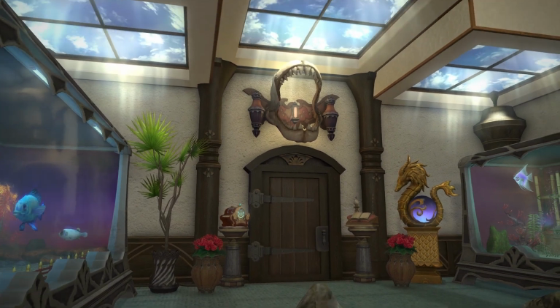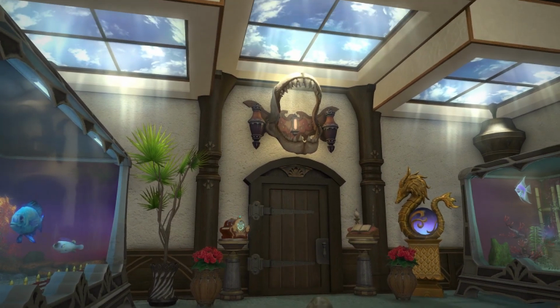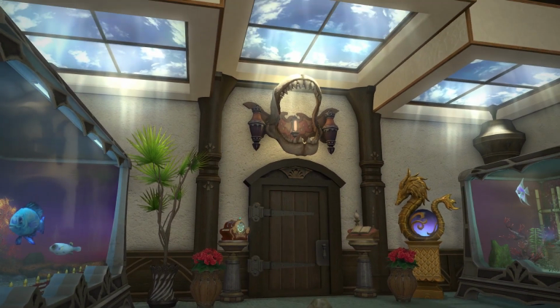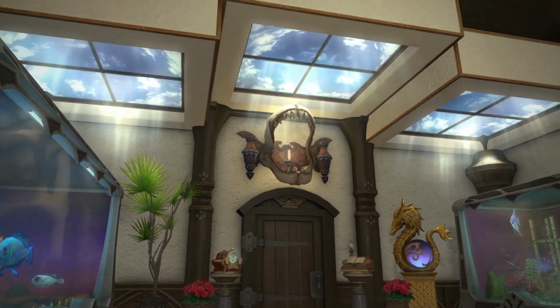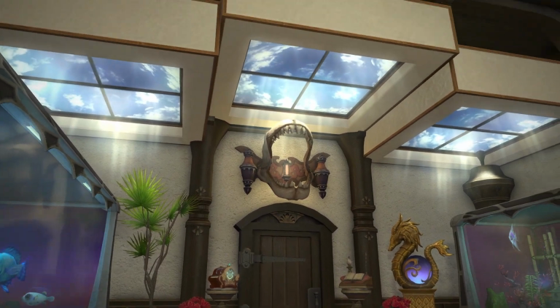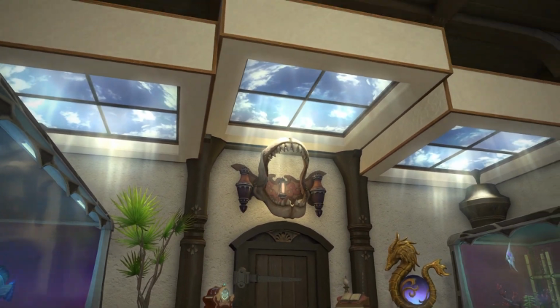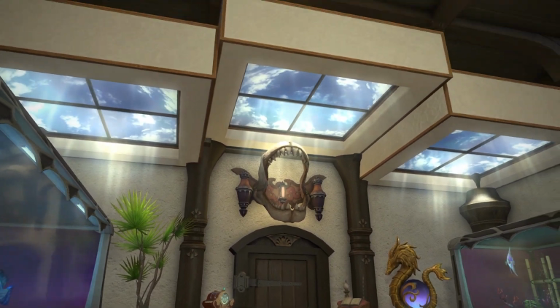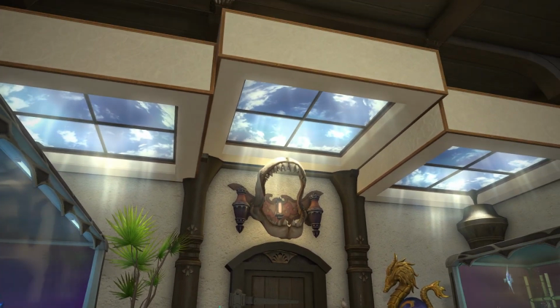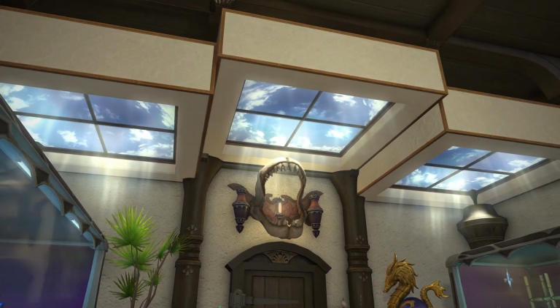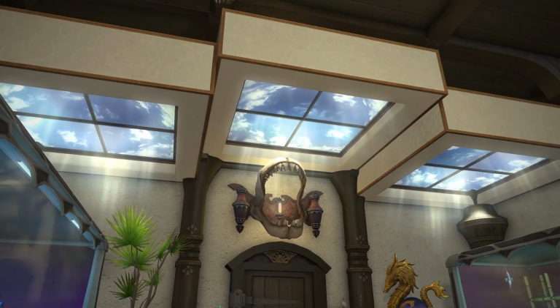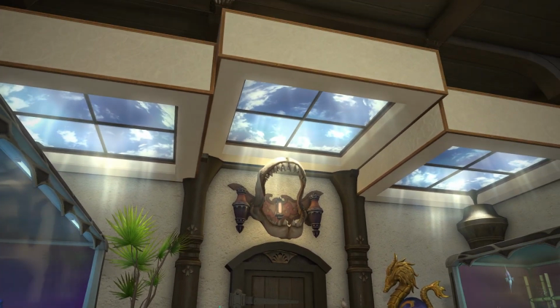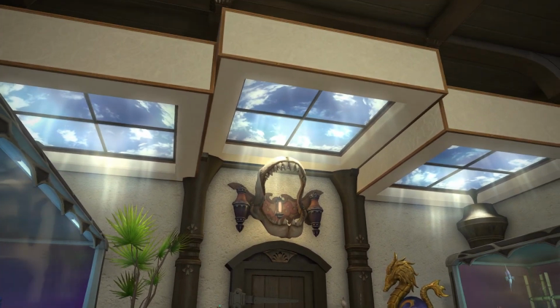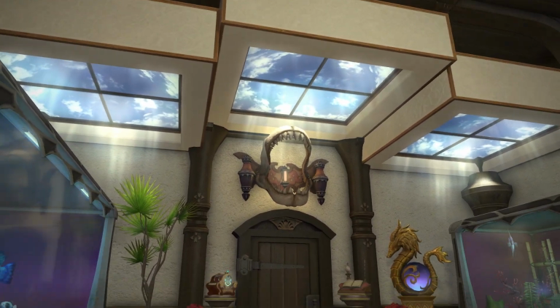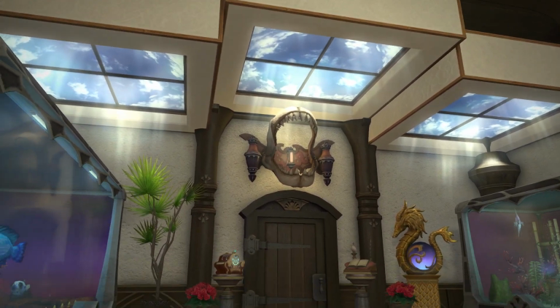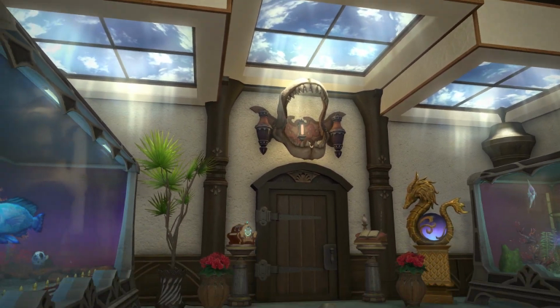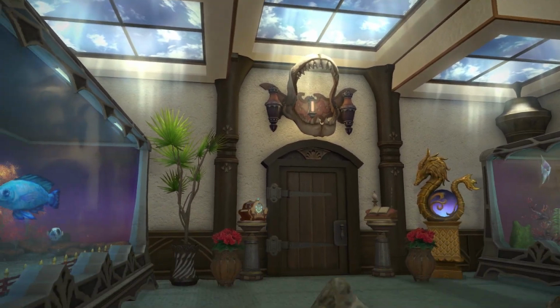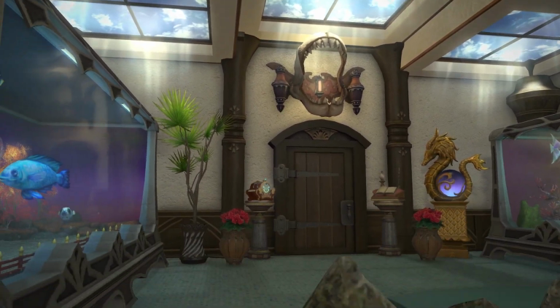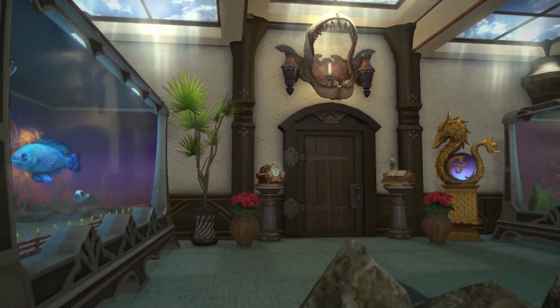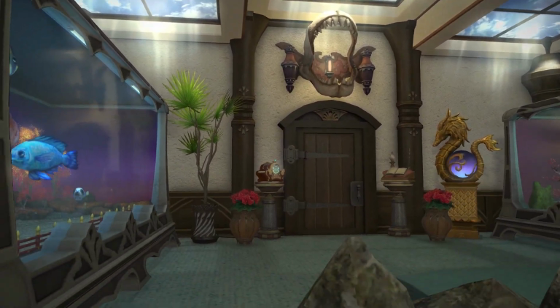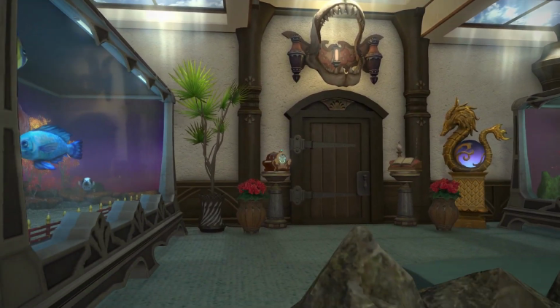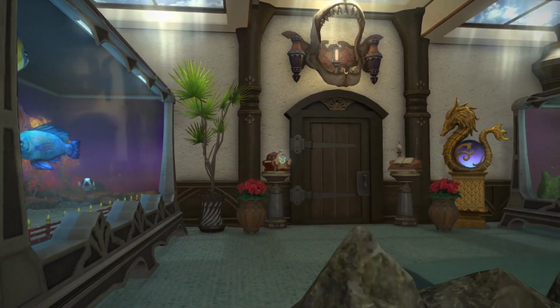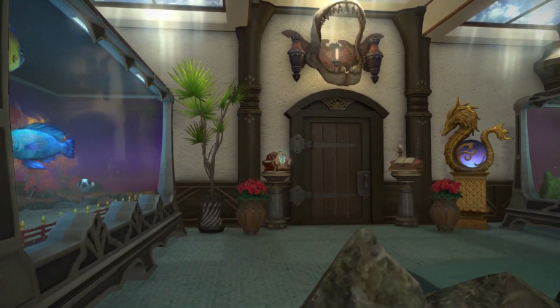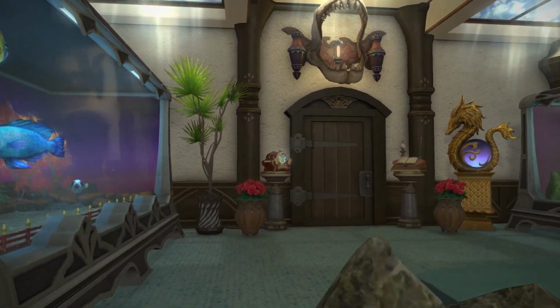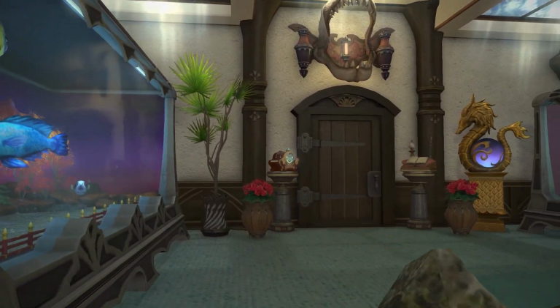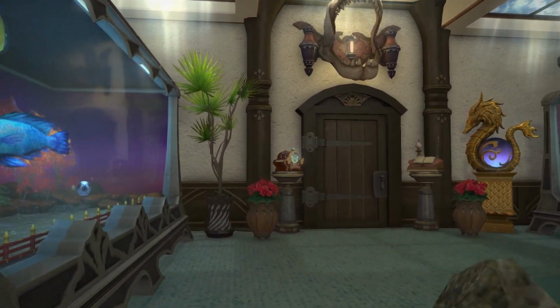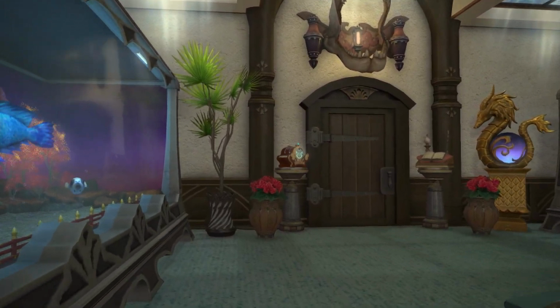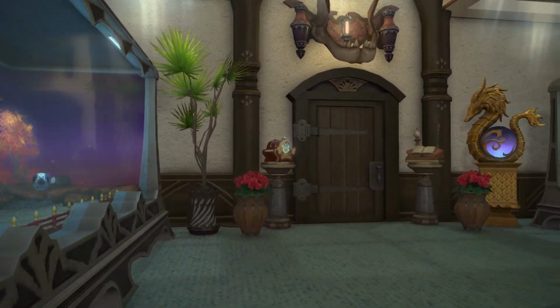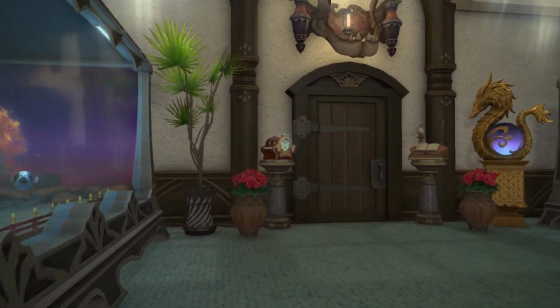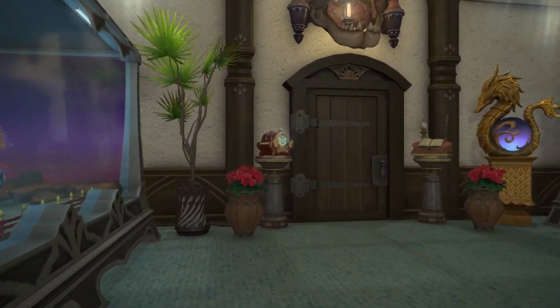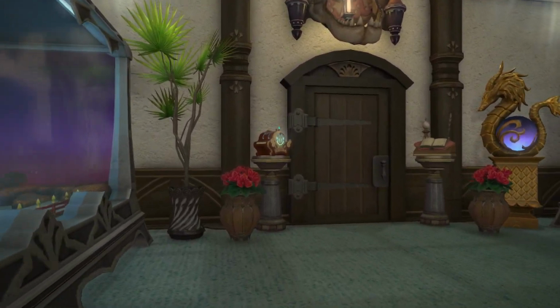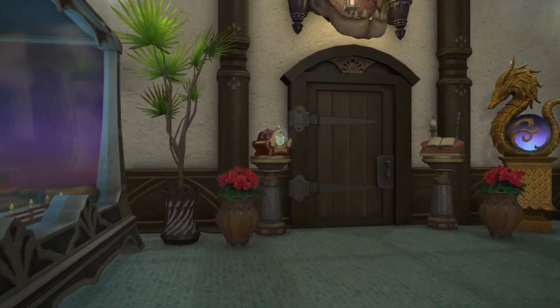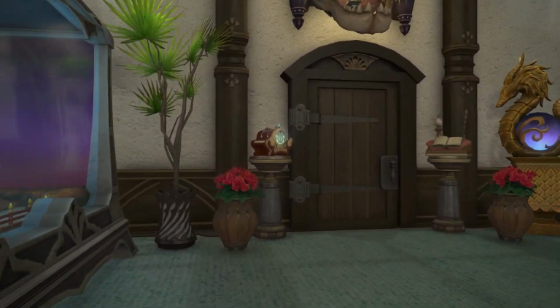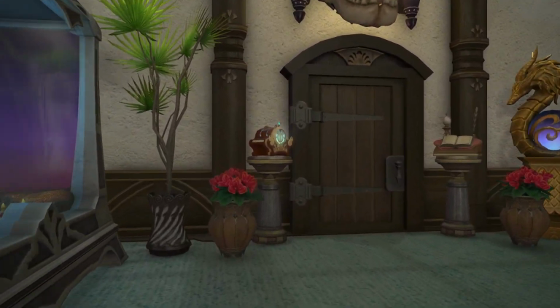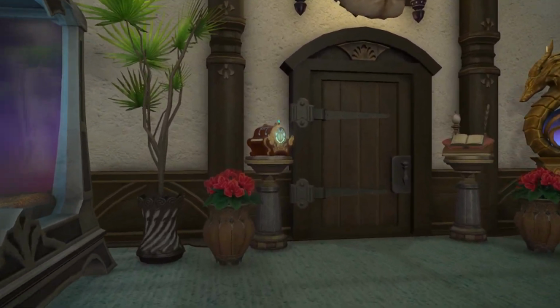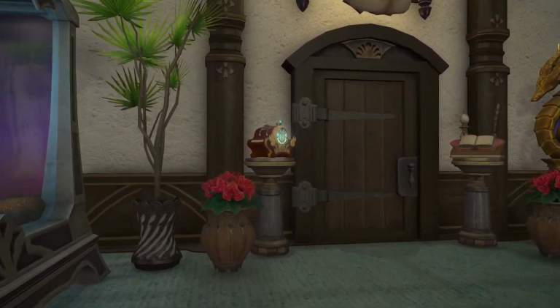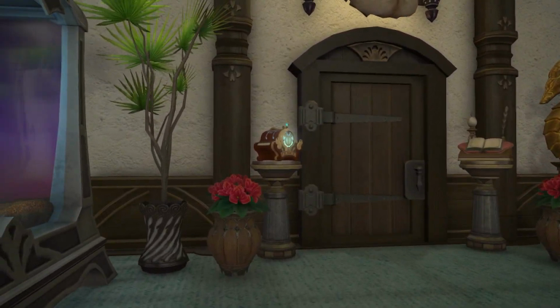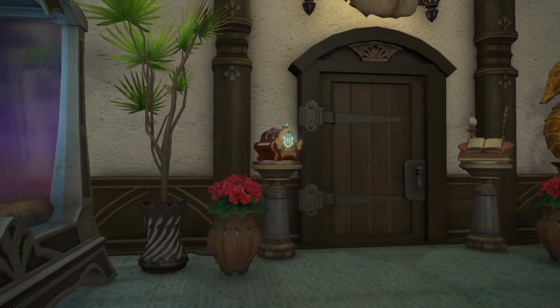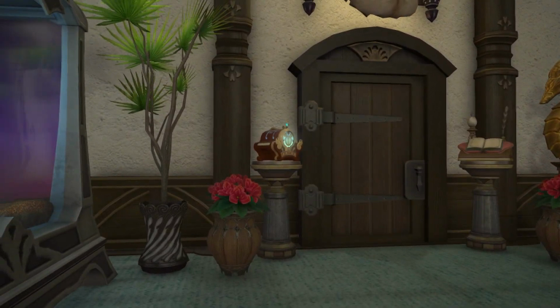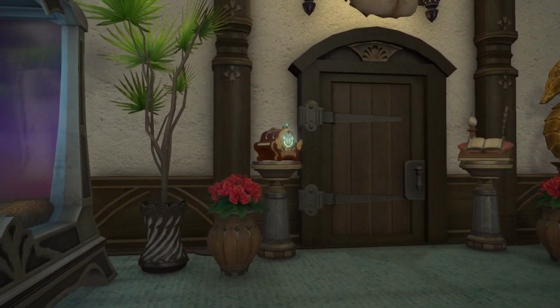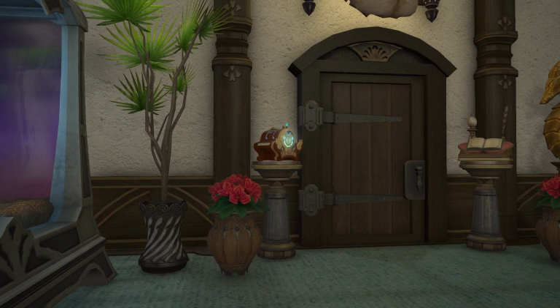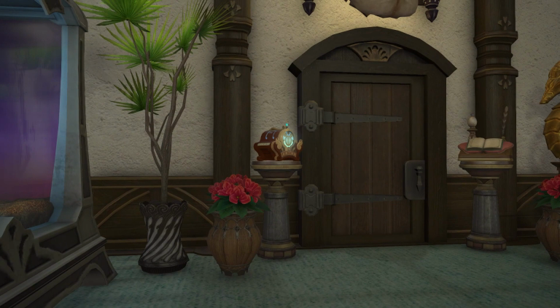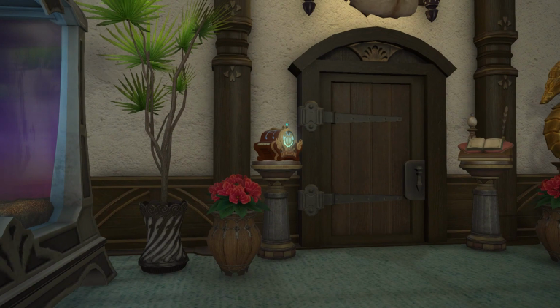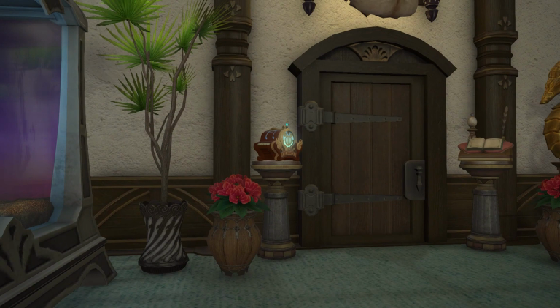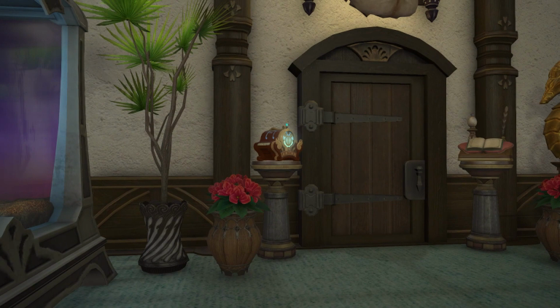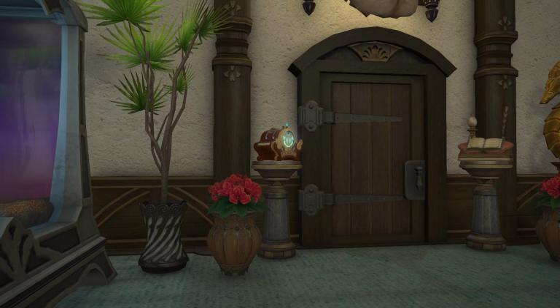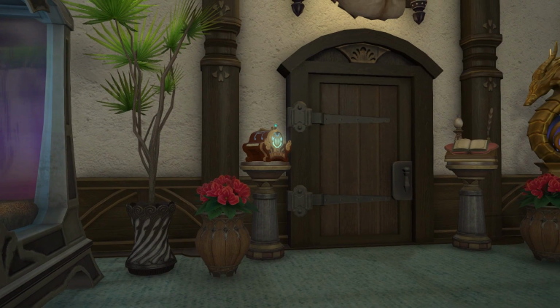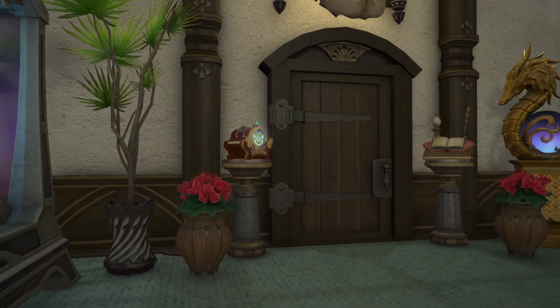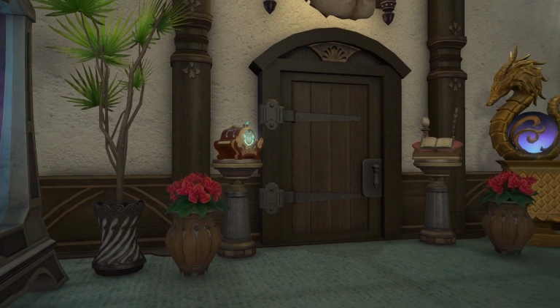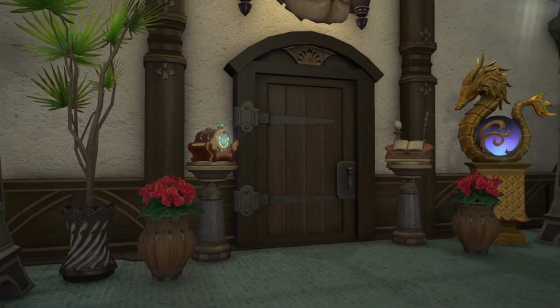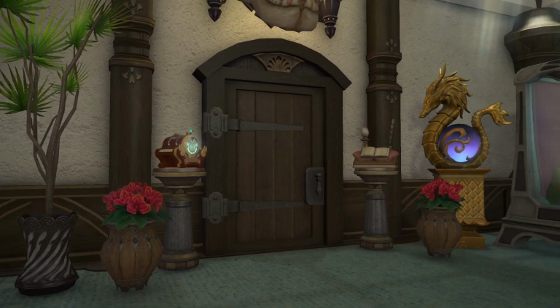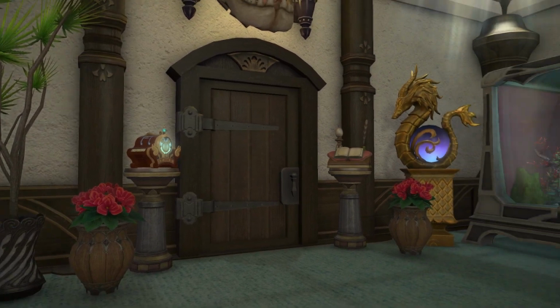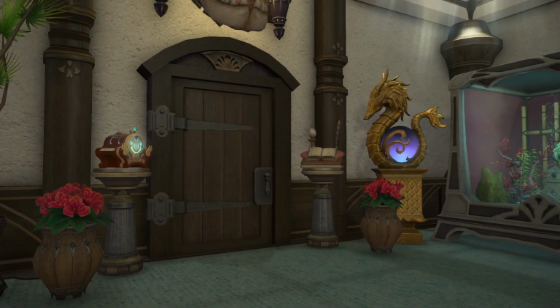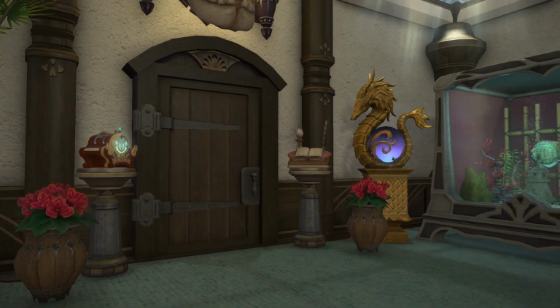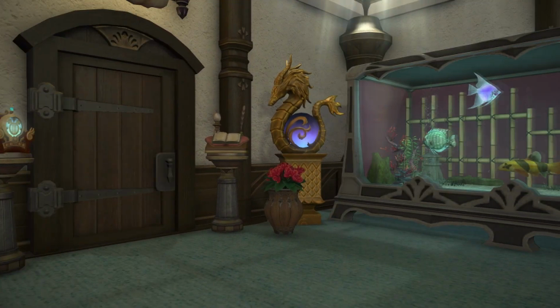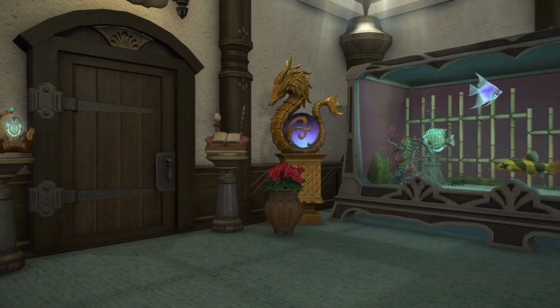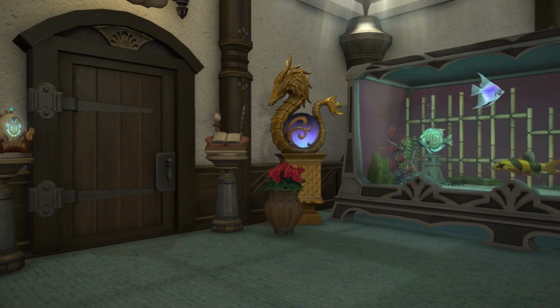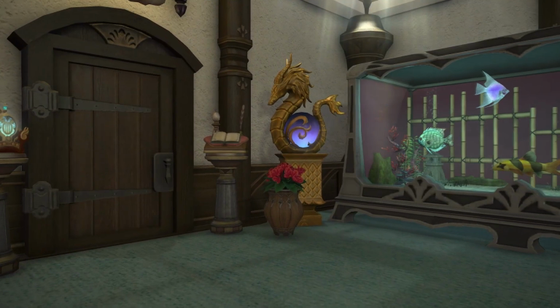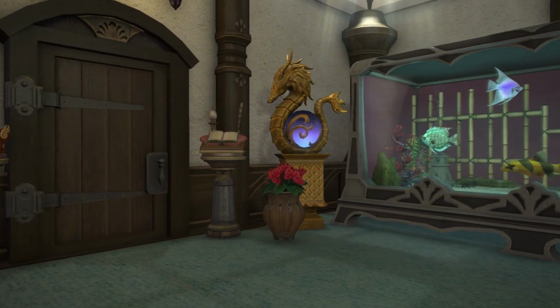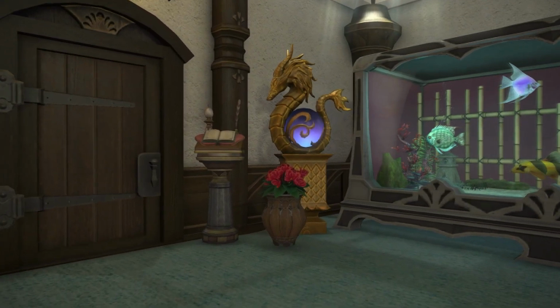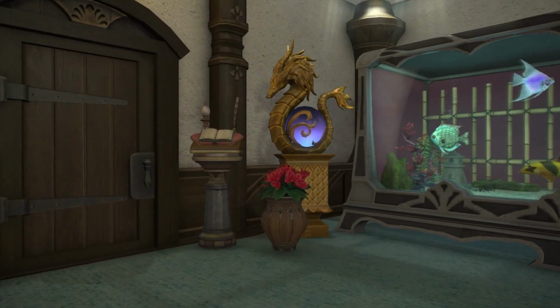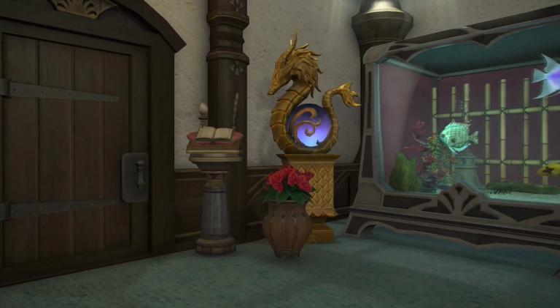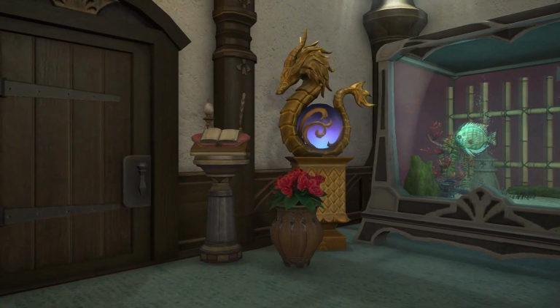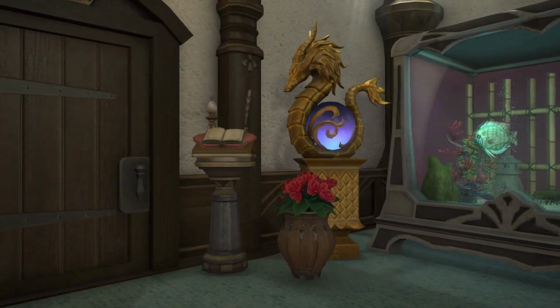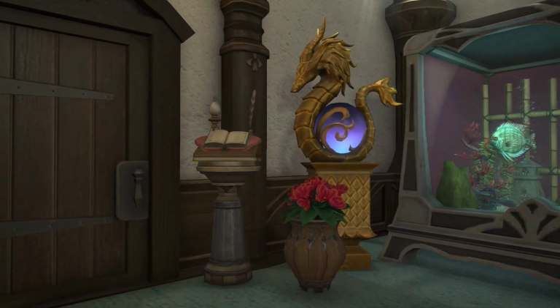The Megalodon Jaws trophy over the door, the orchestrion, the message book, a dragon icon, and some potted plants by the entrance.